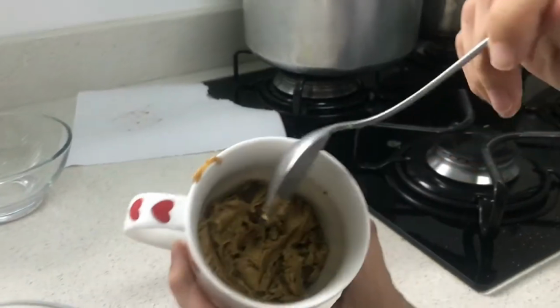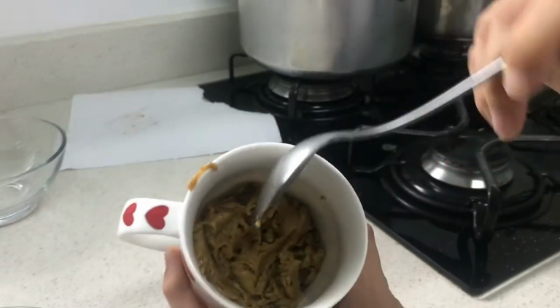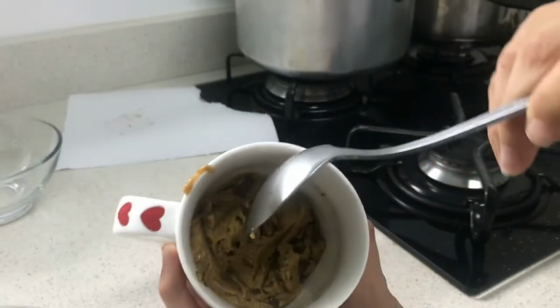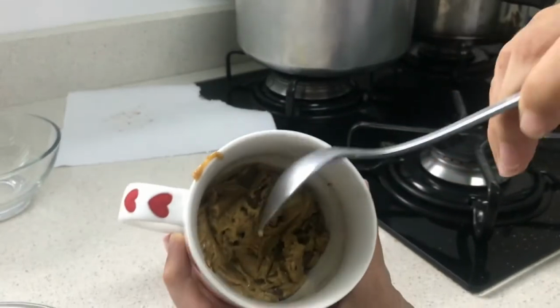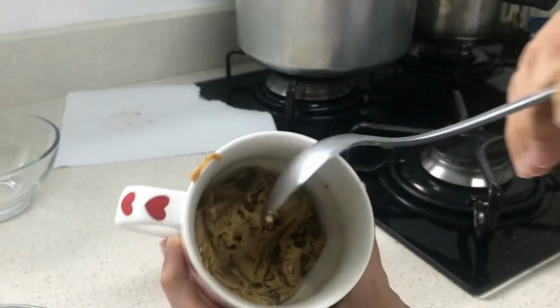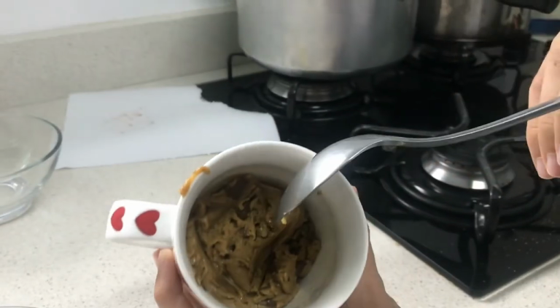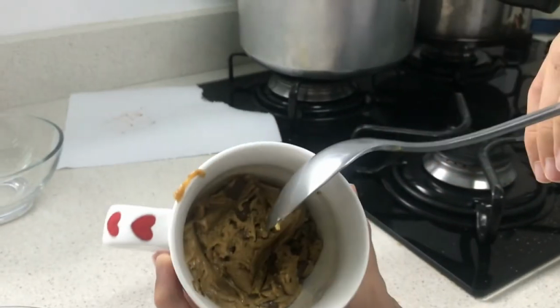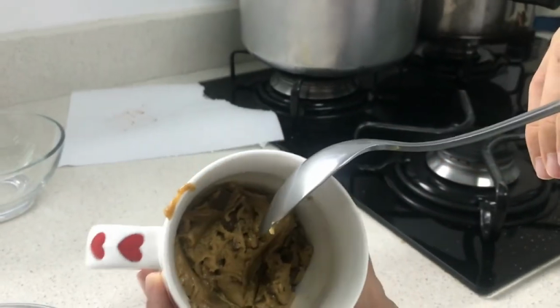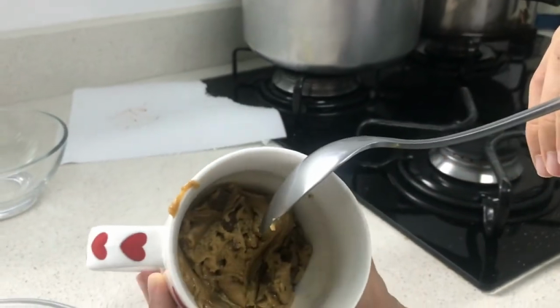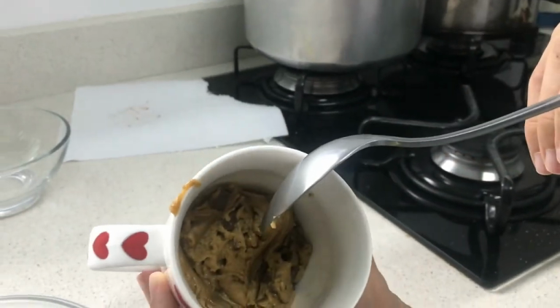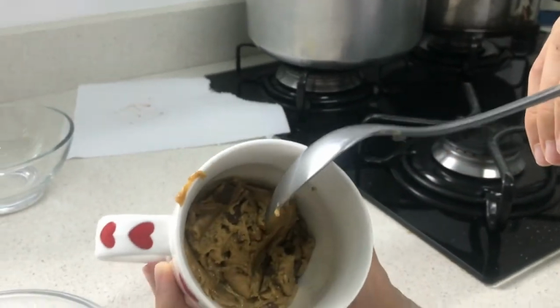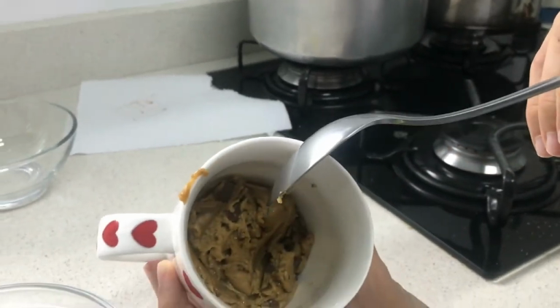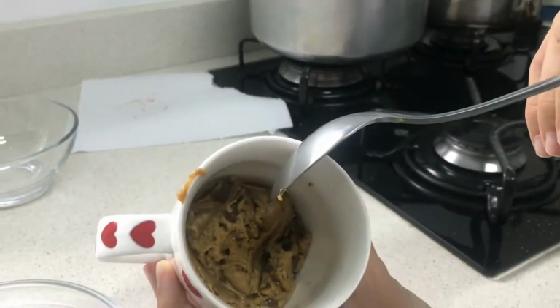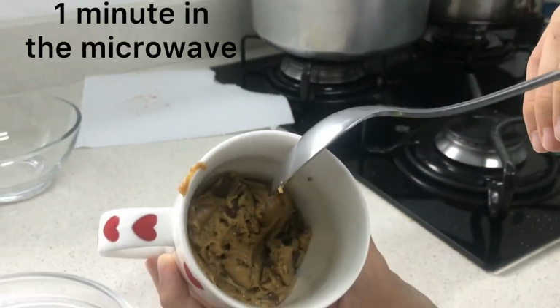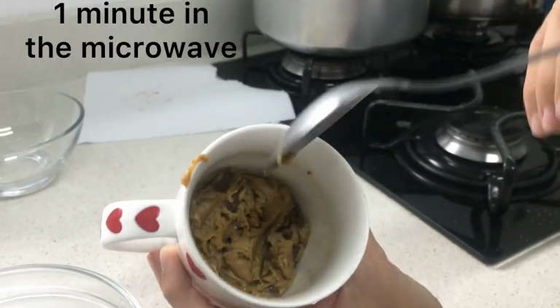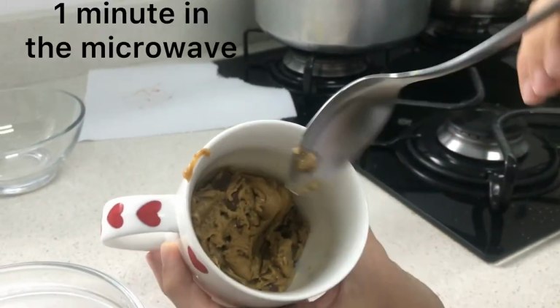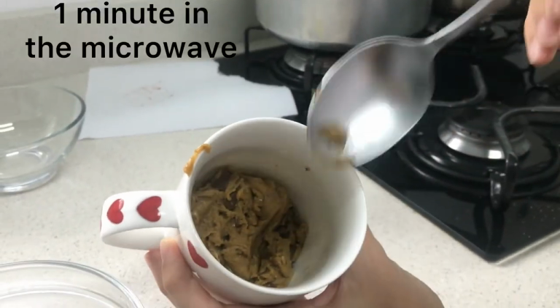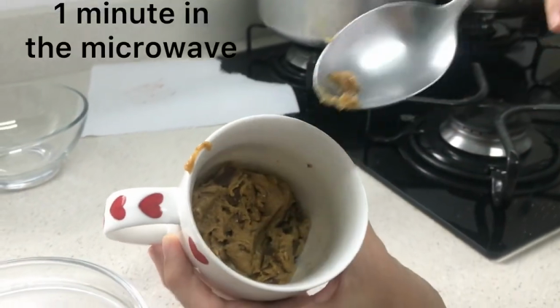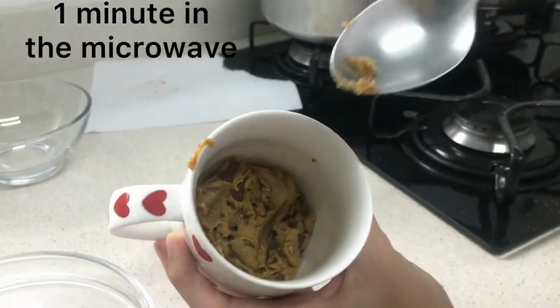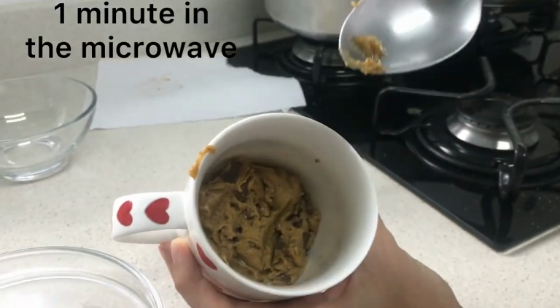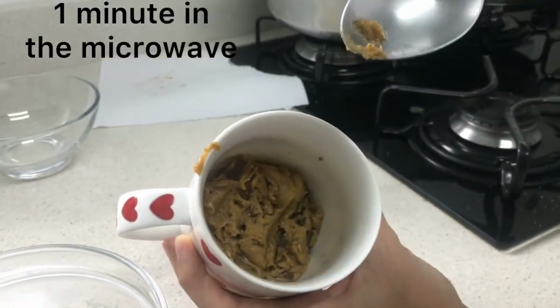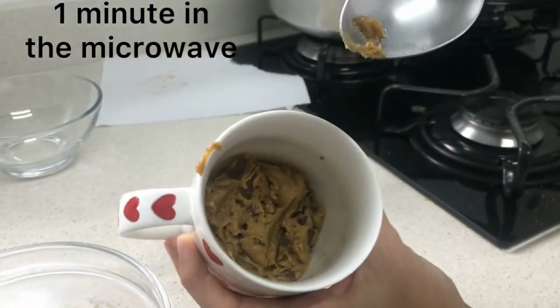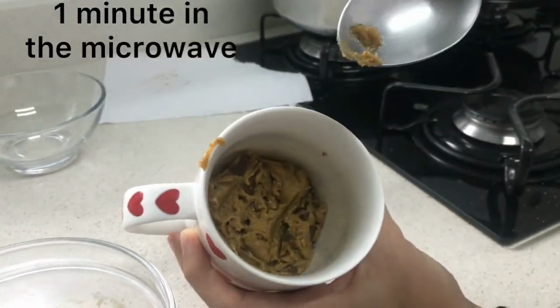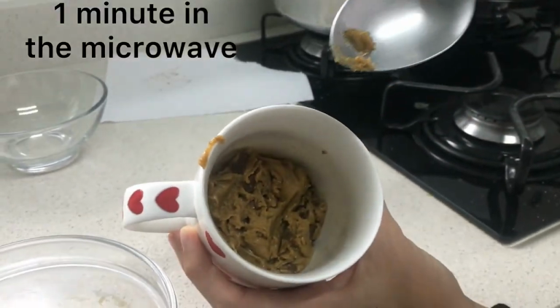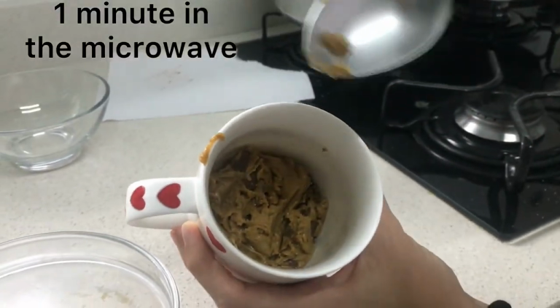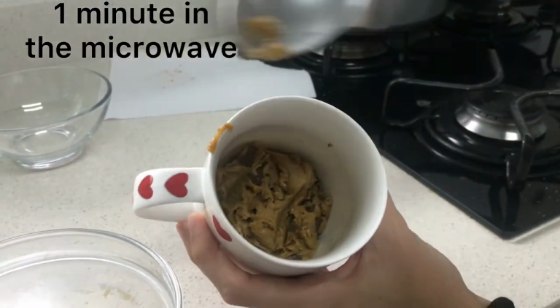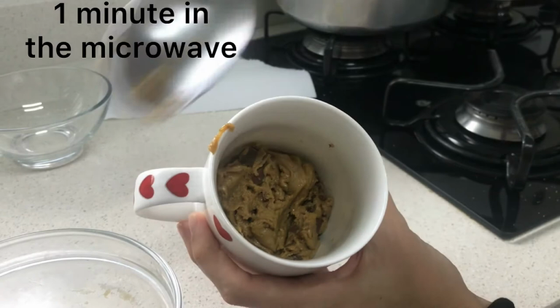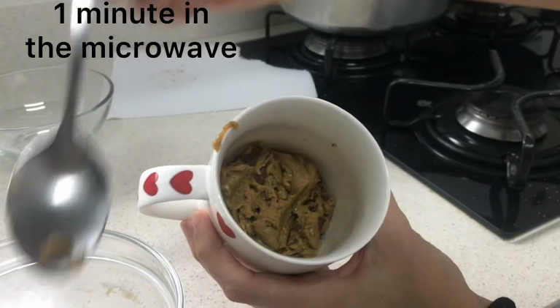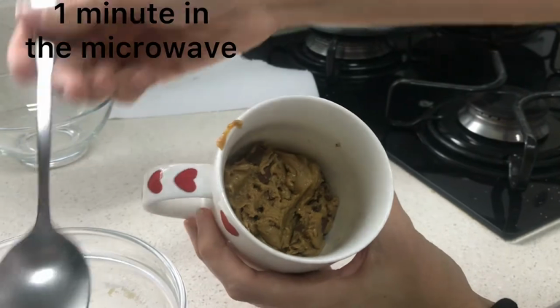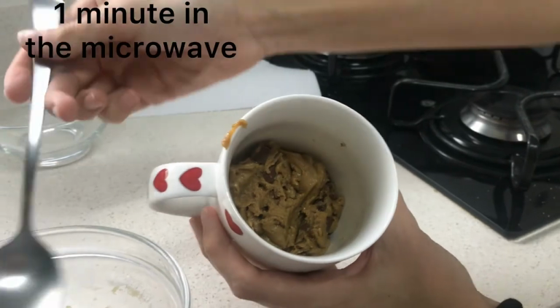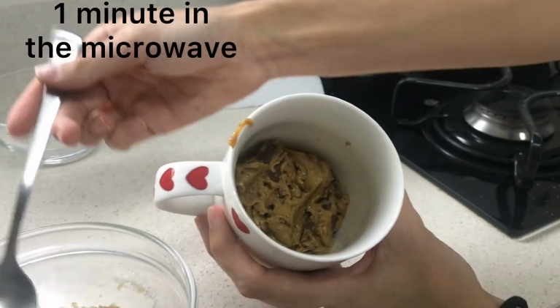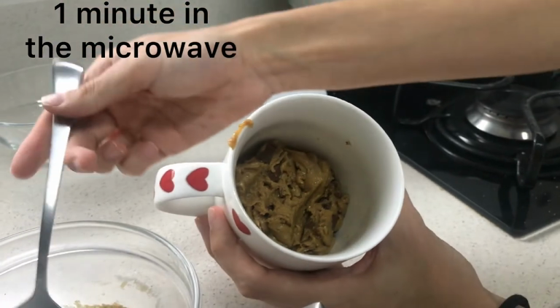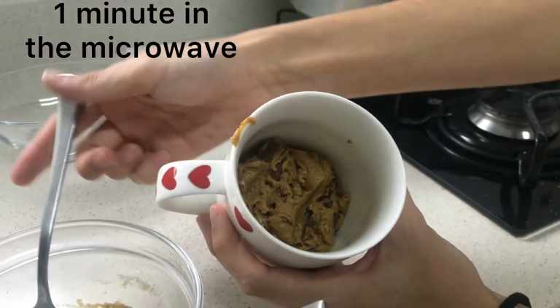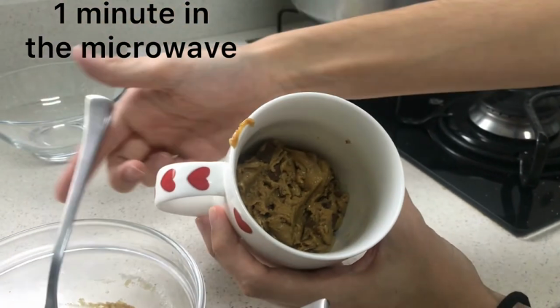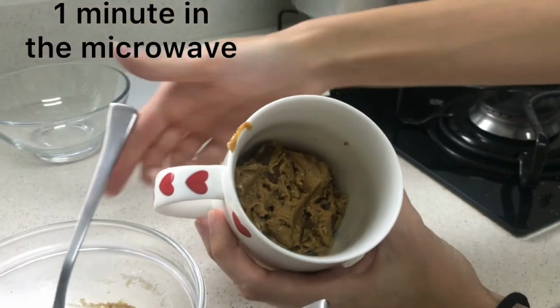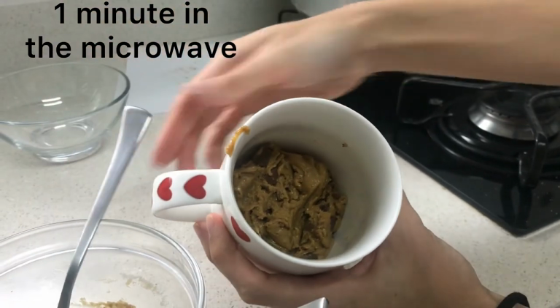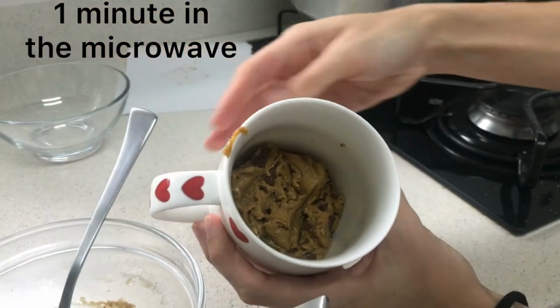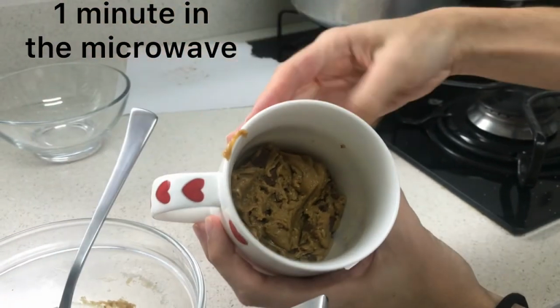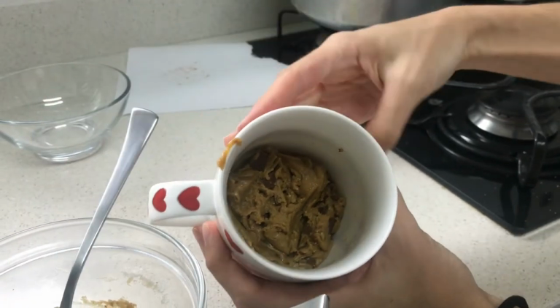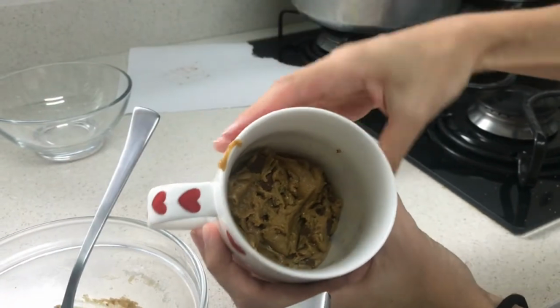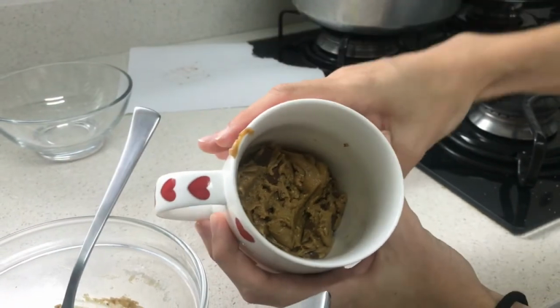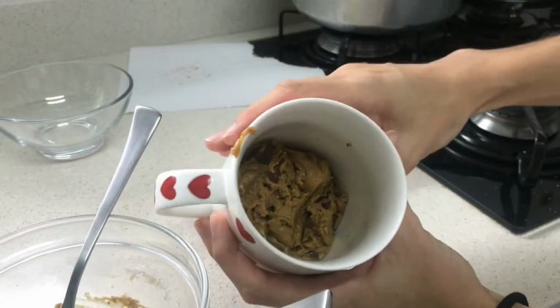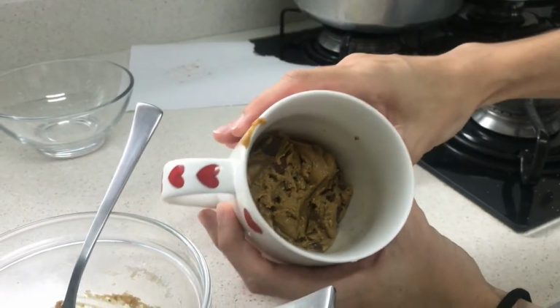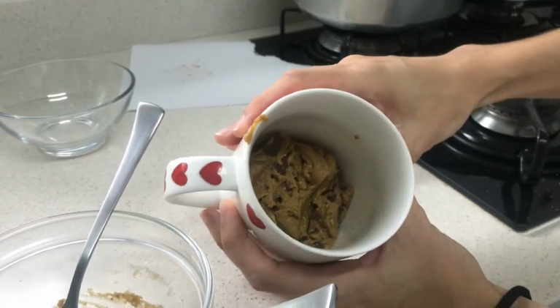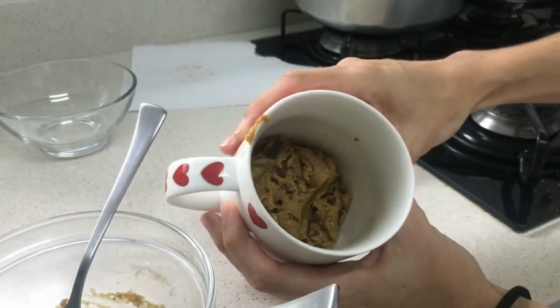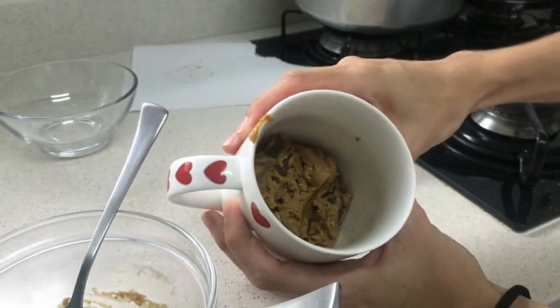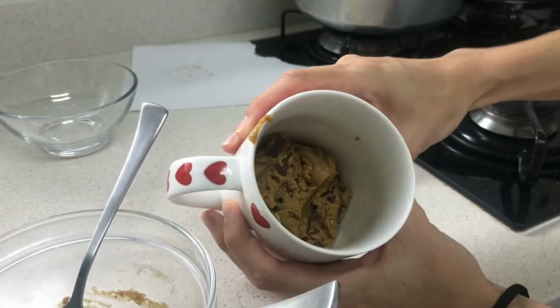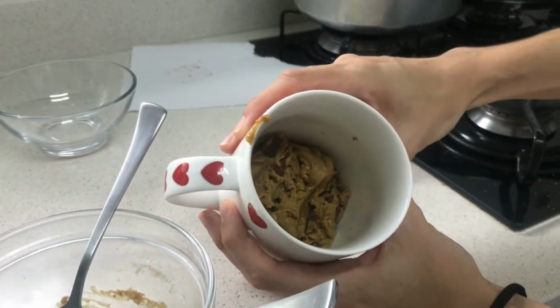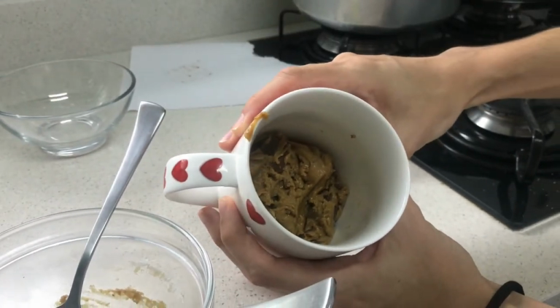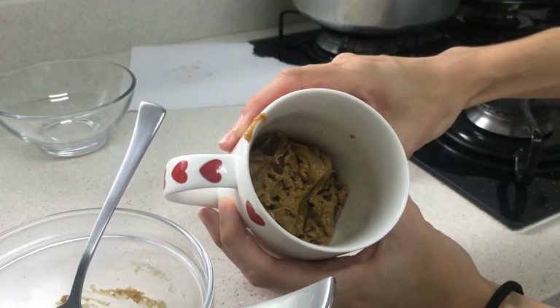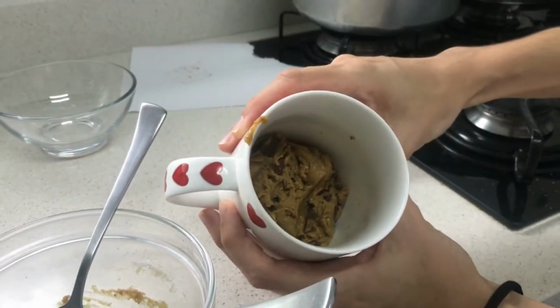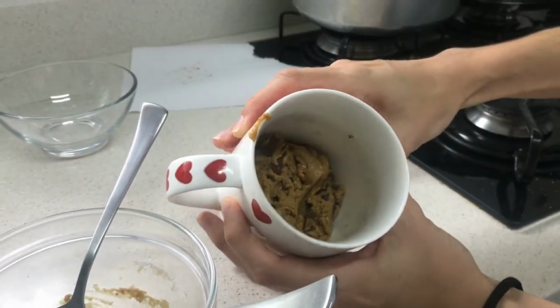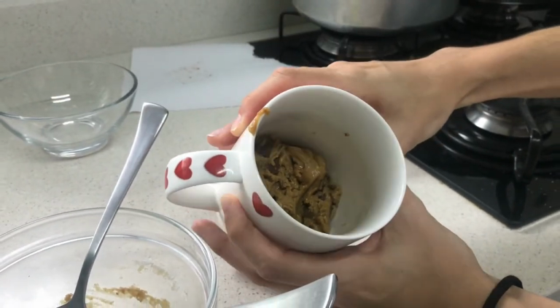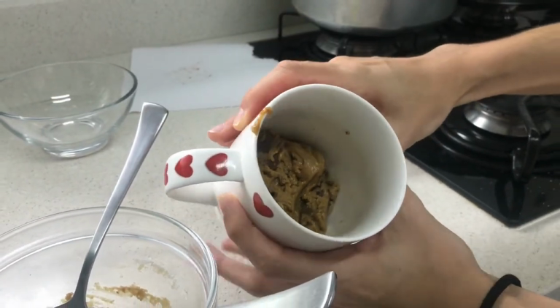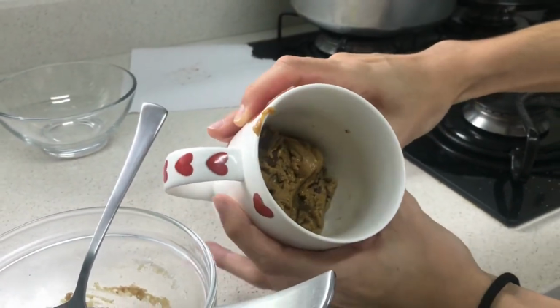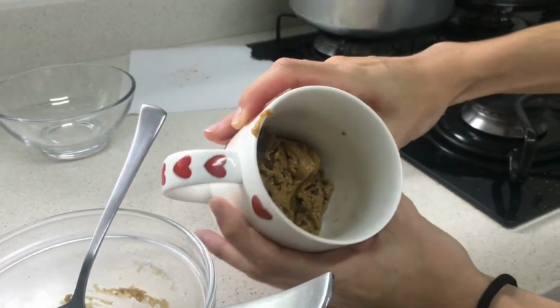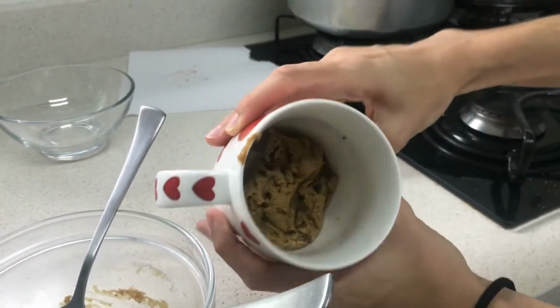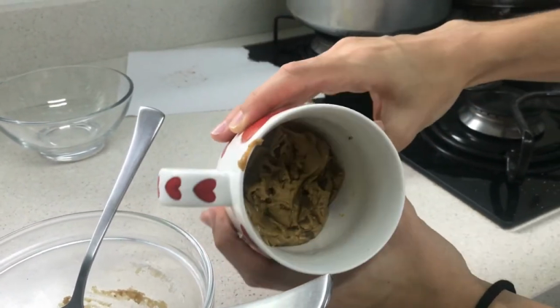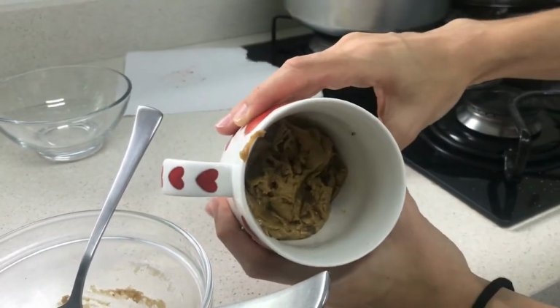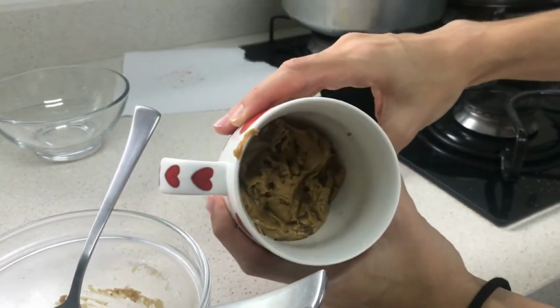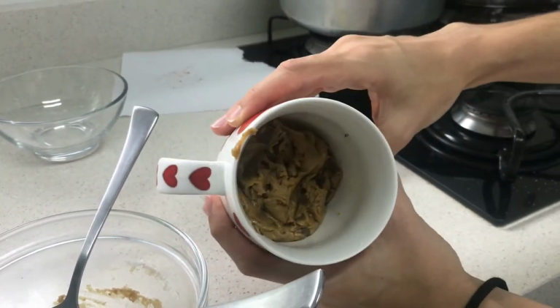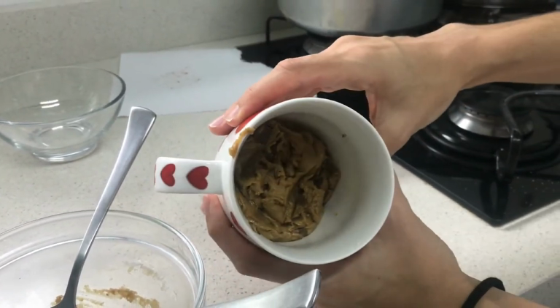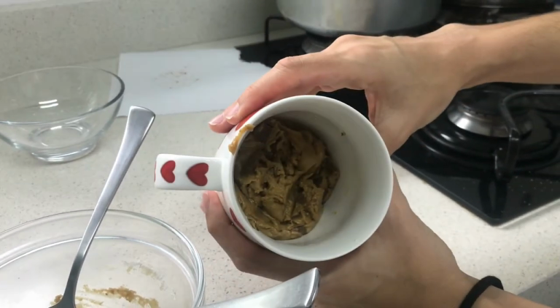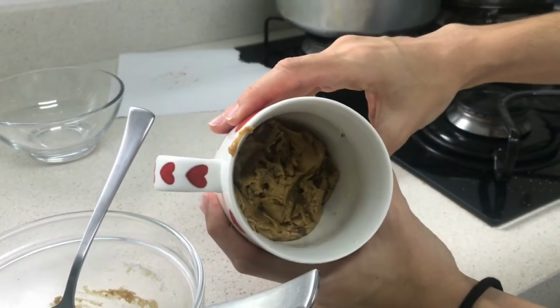Now that the dough is in a mug, we are going to put it in the microwave for one minute or until it bakes.